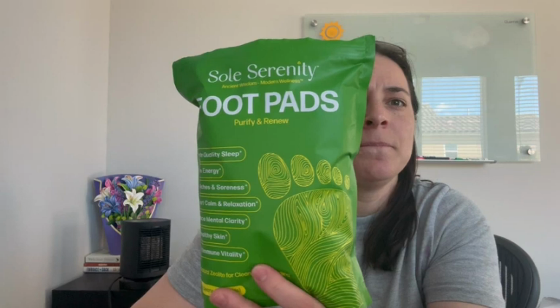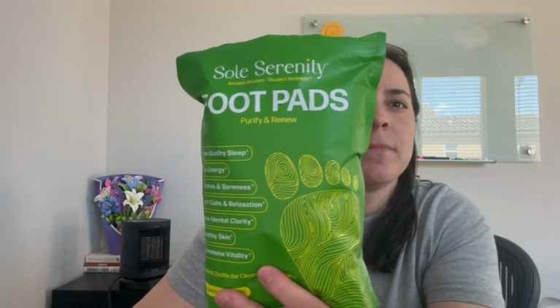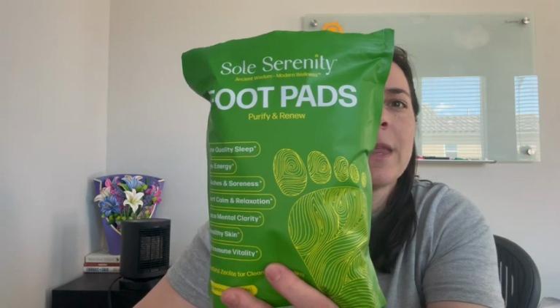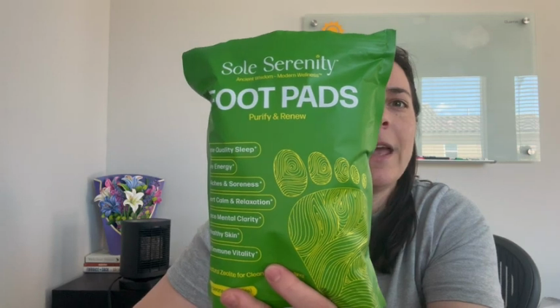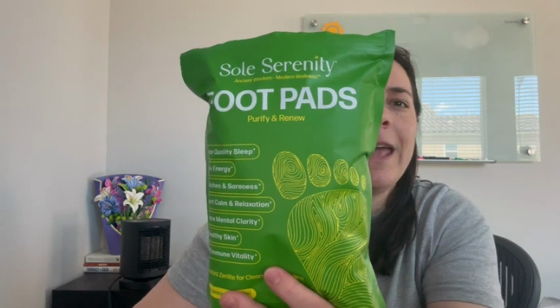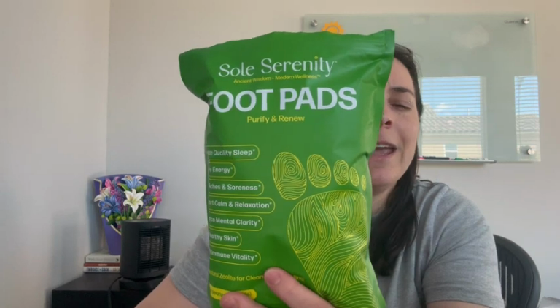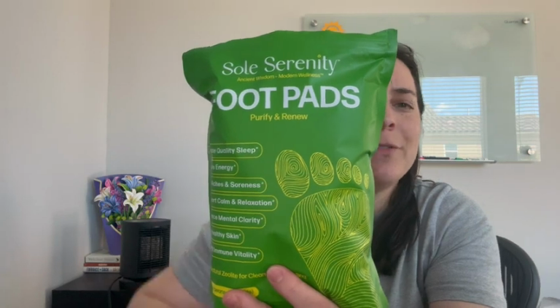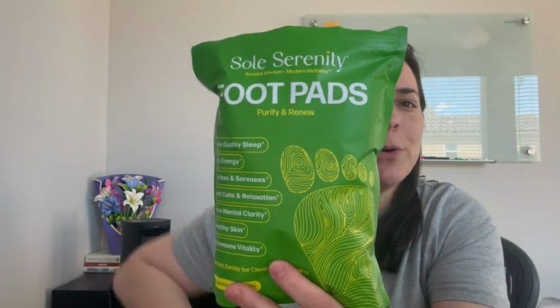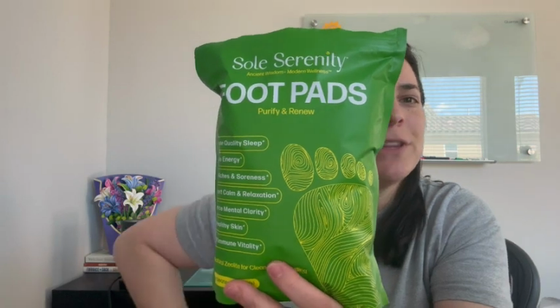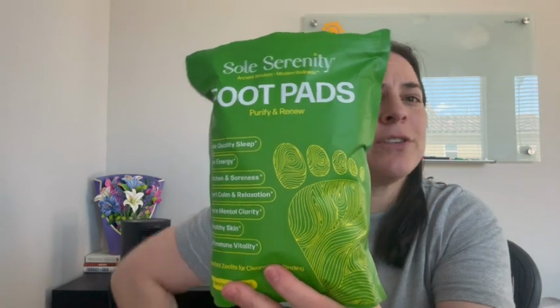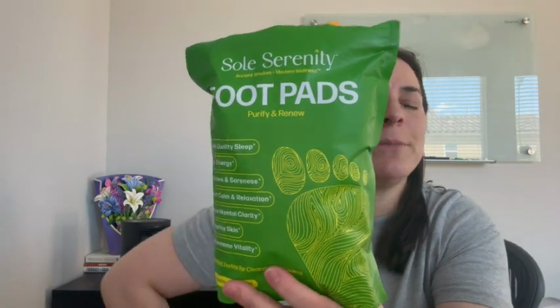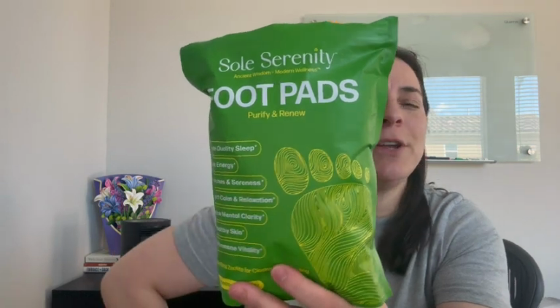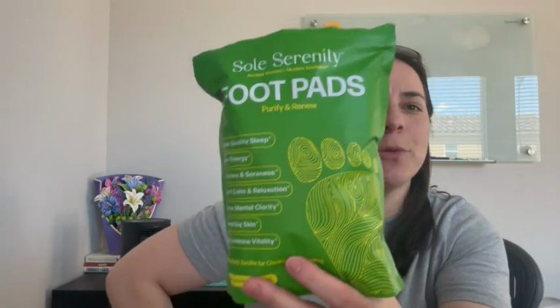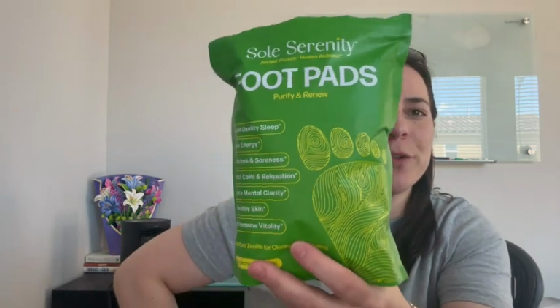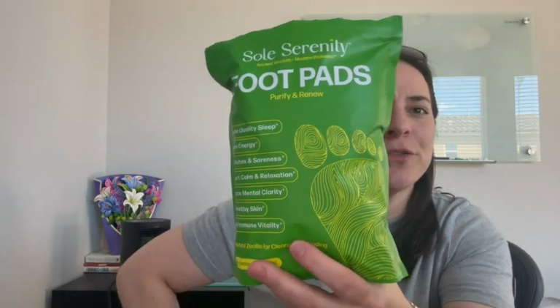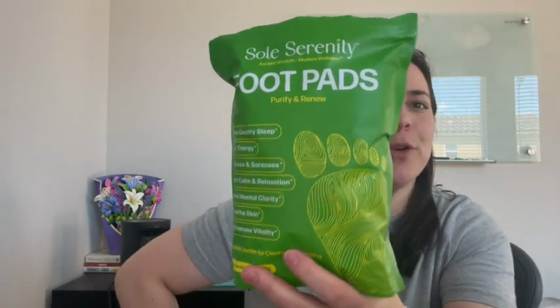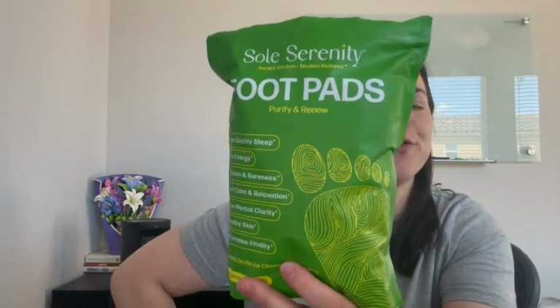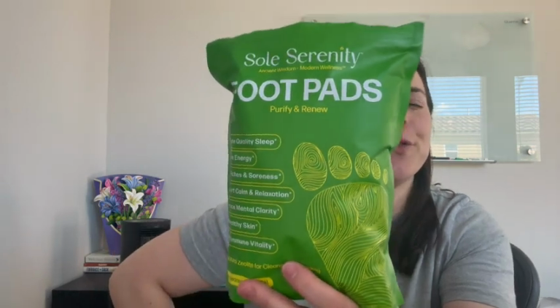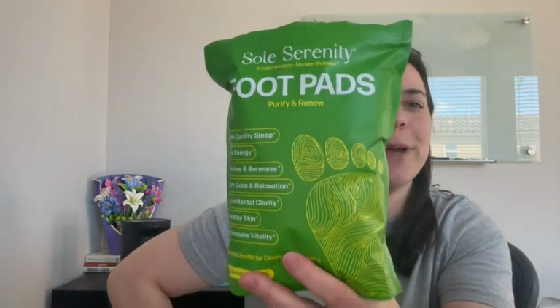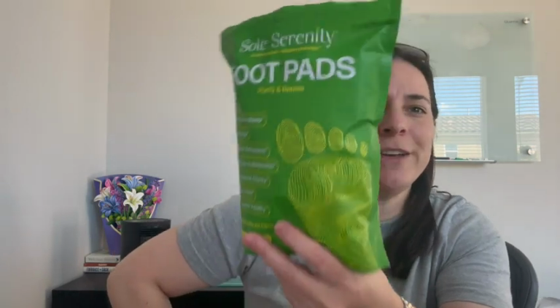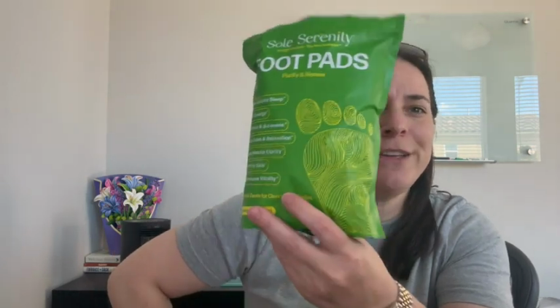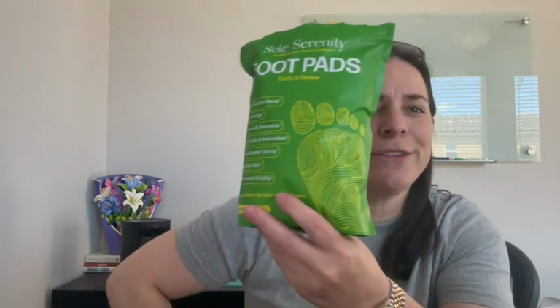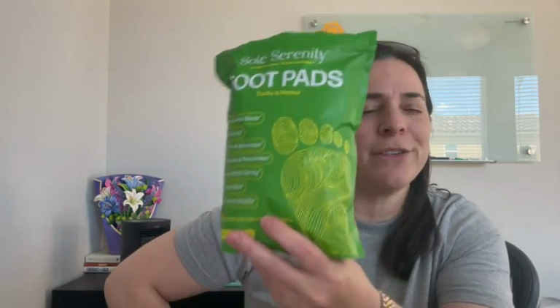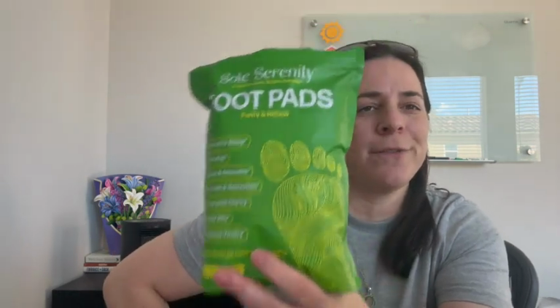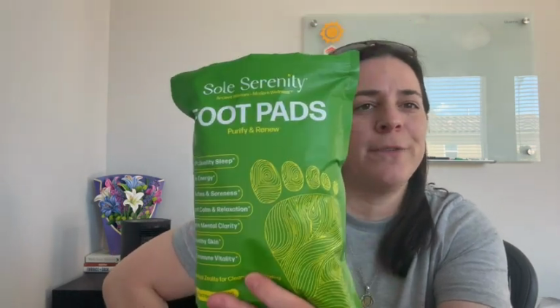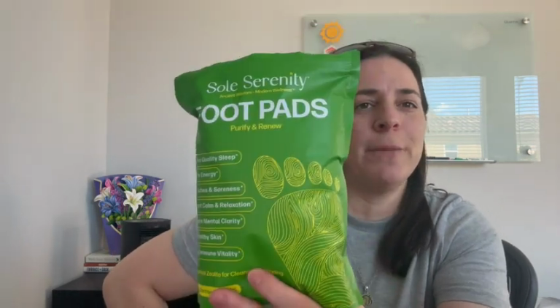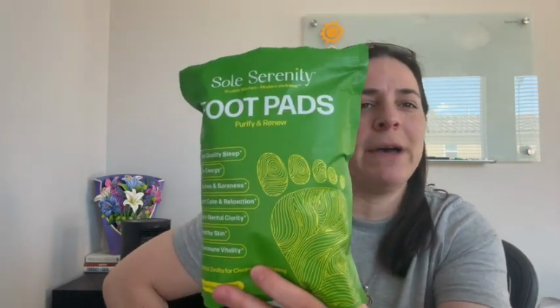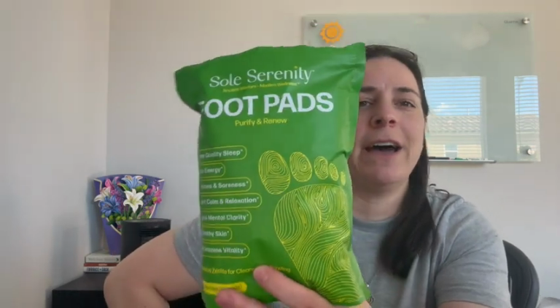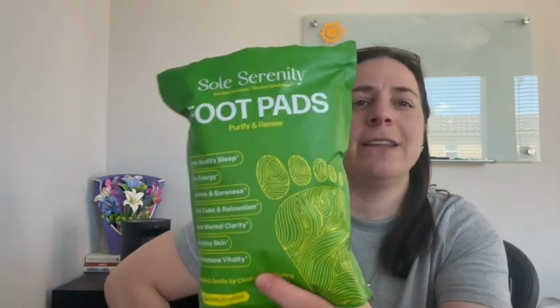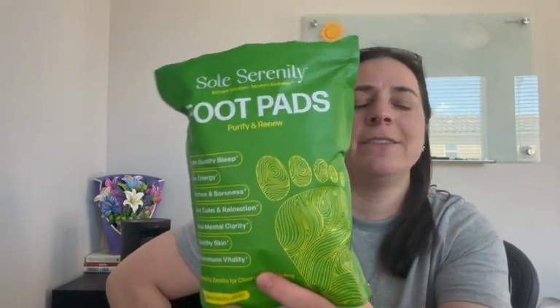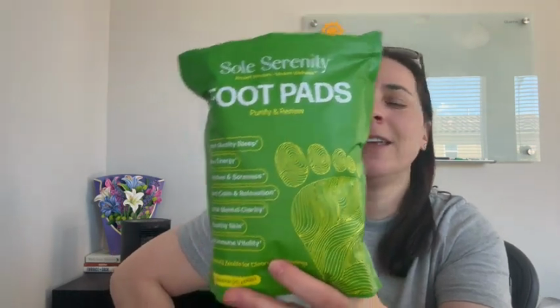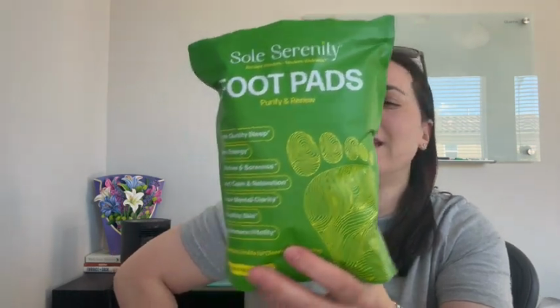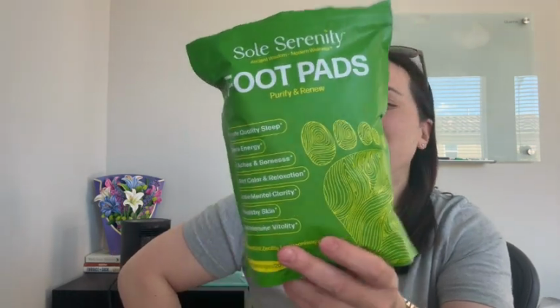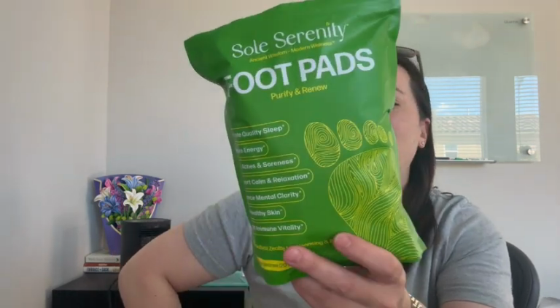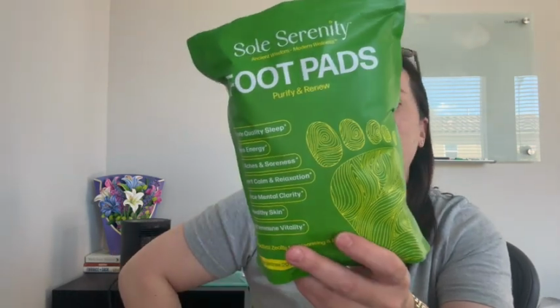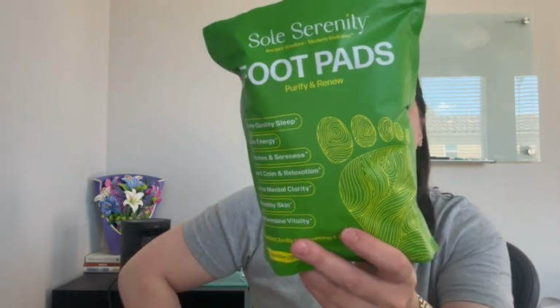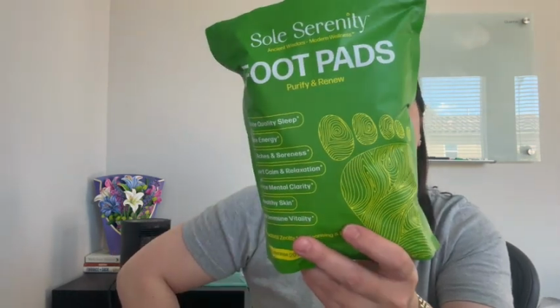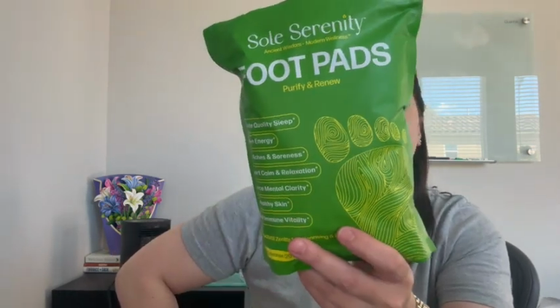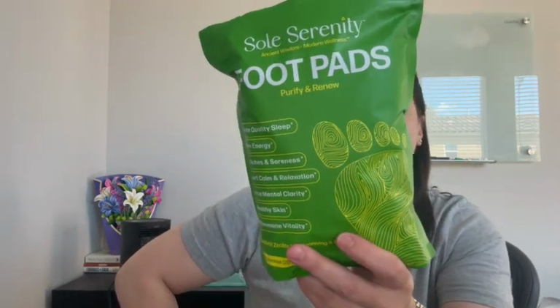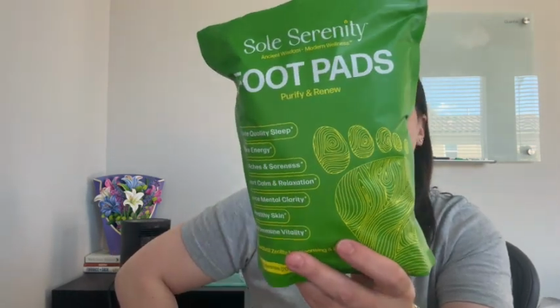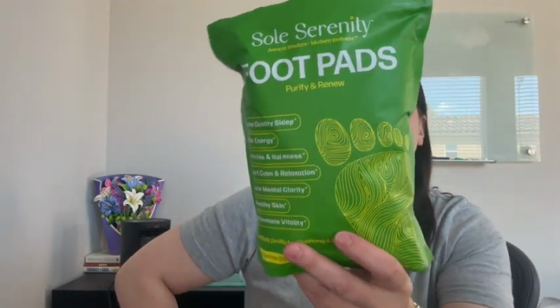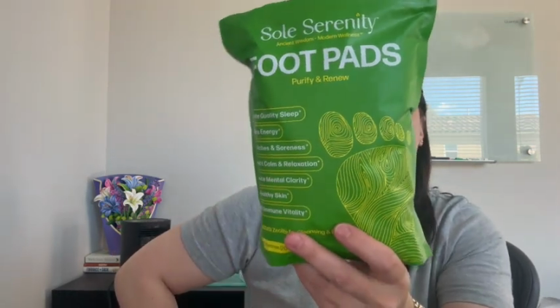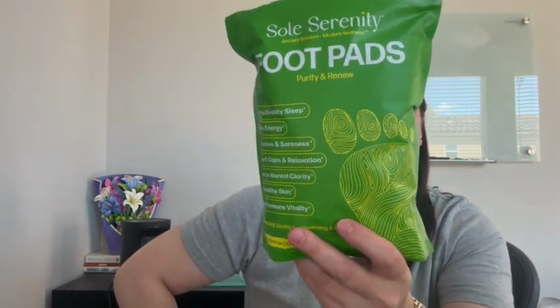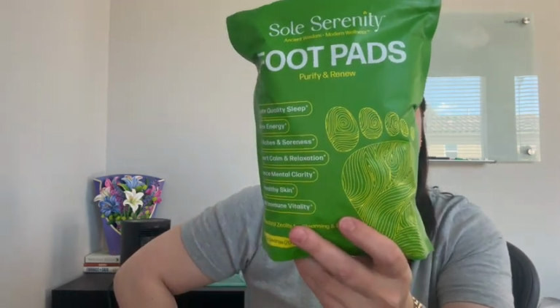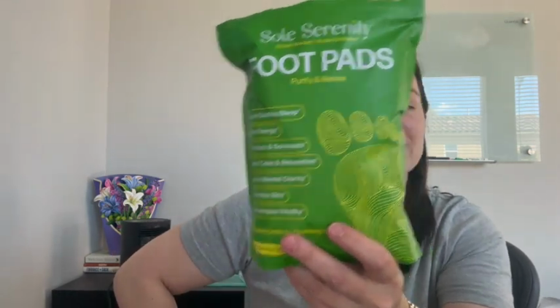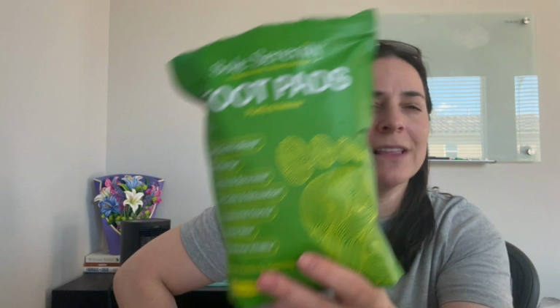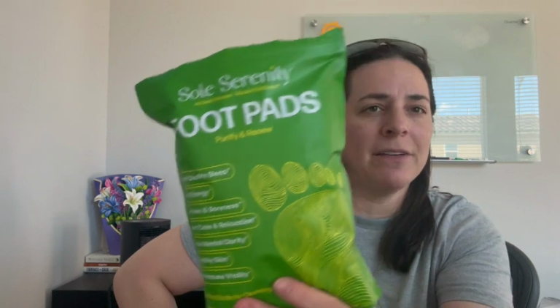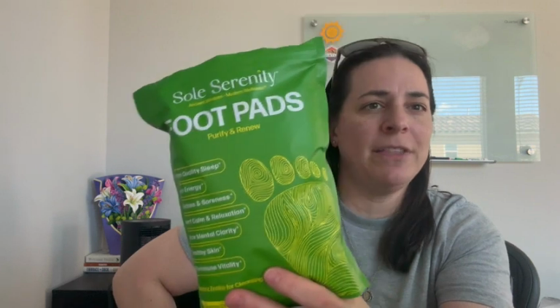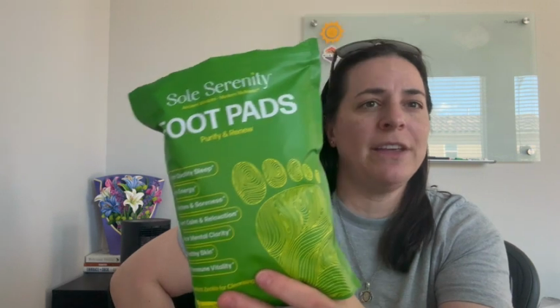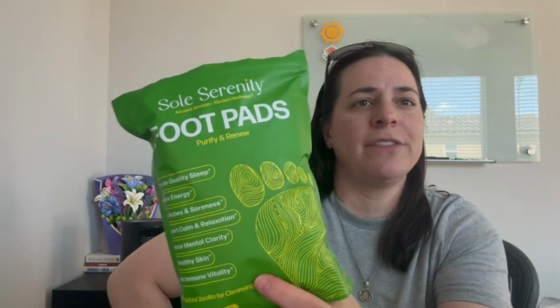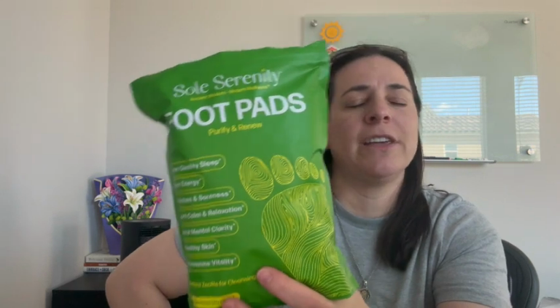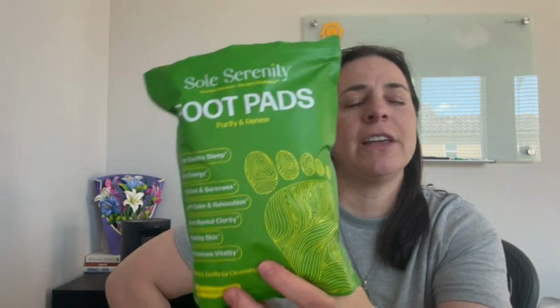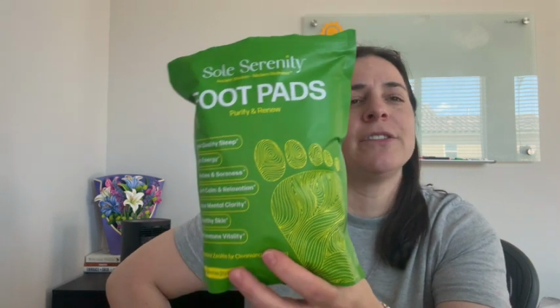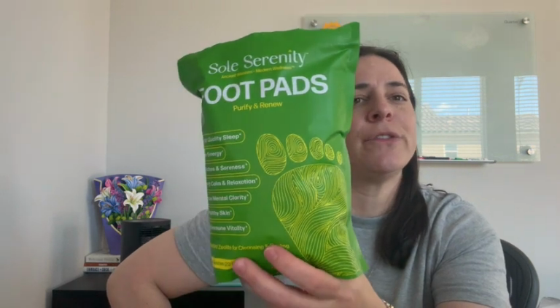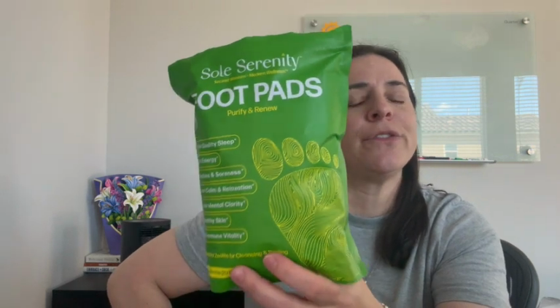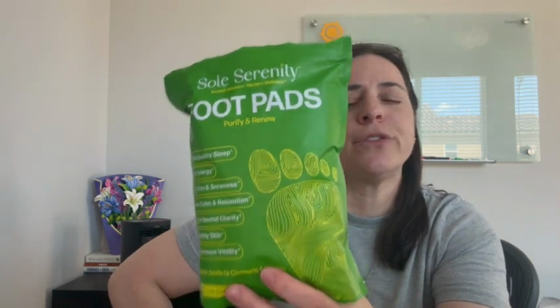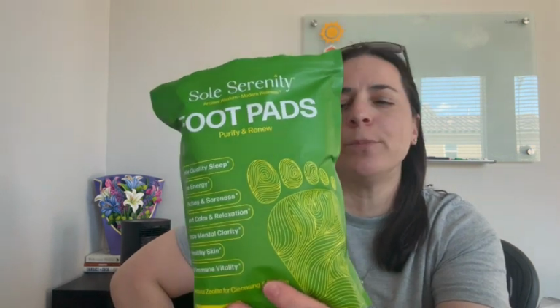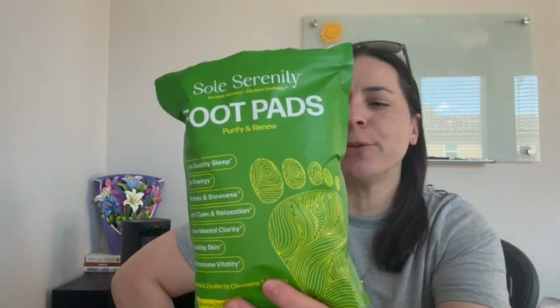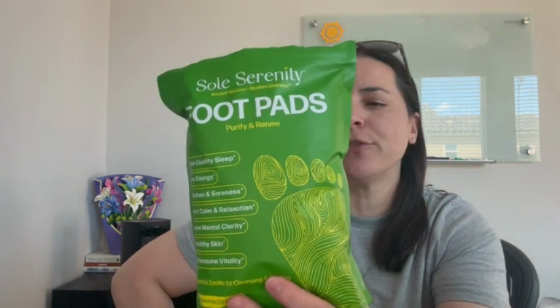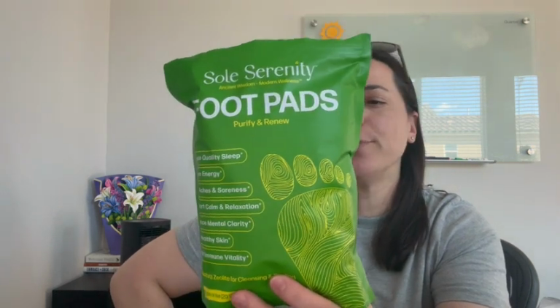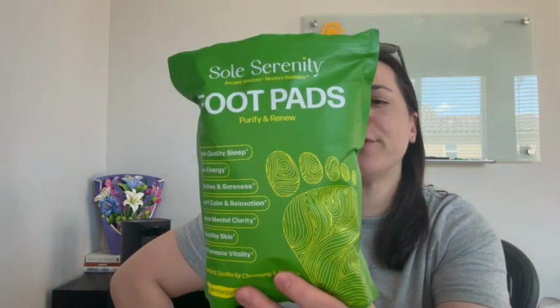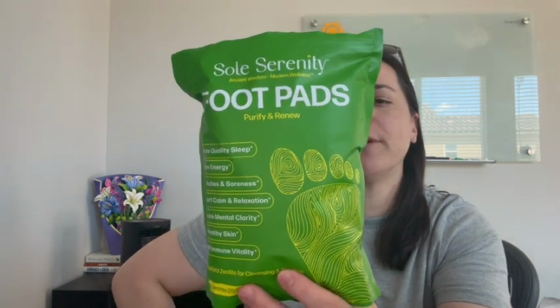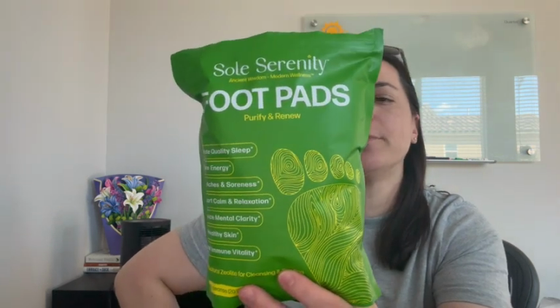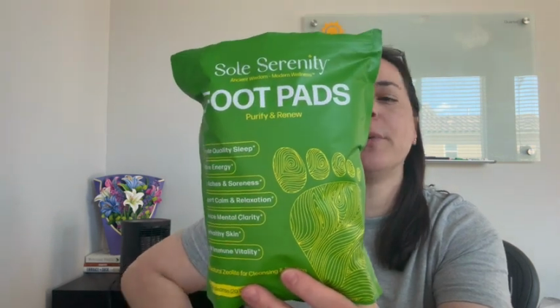Hey everyone, so I'm here with Soul Serenity's foot pads. I absolutely love these things. It's super, super simple.